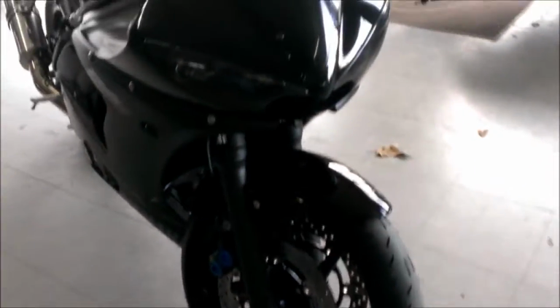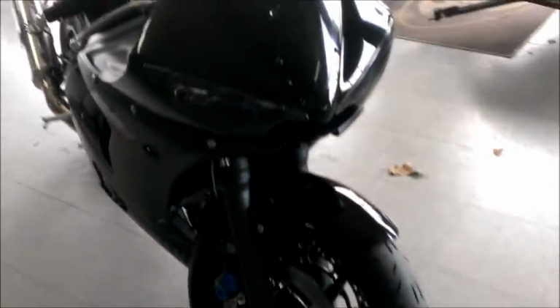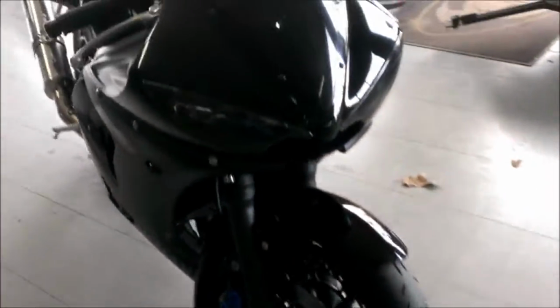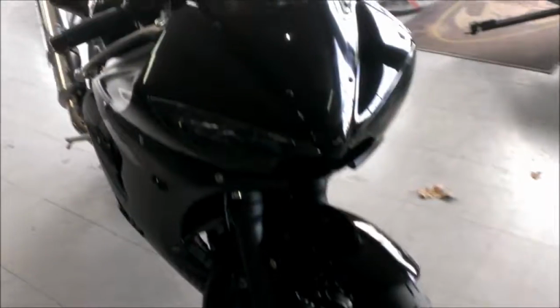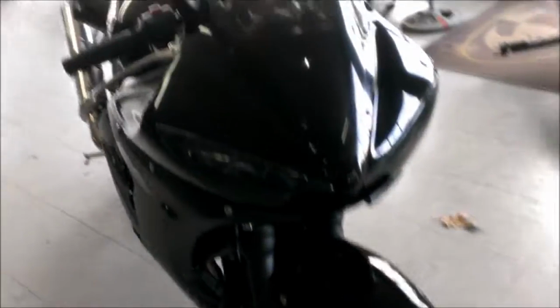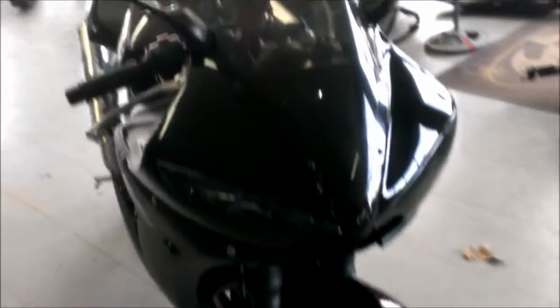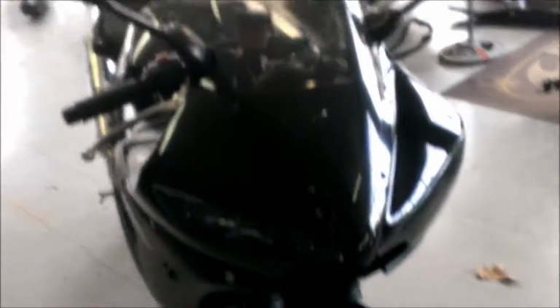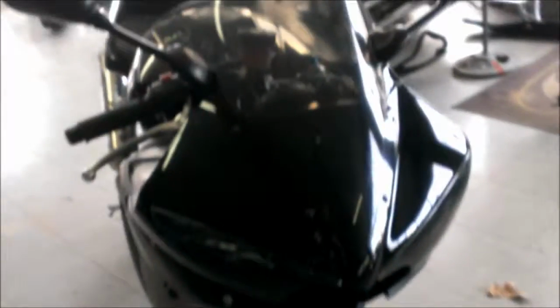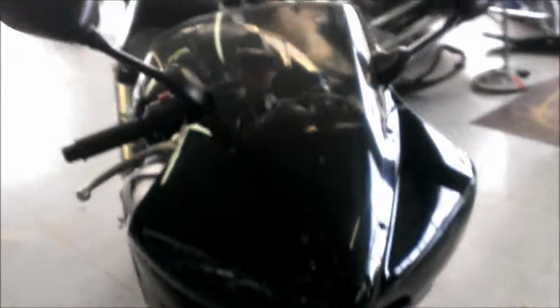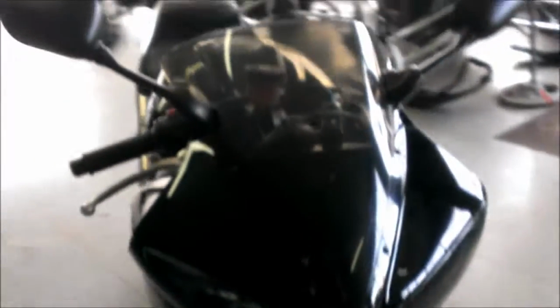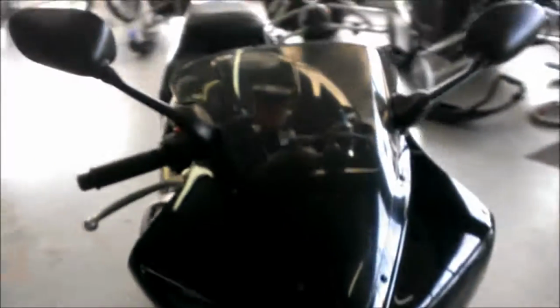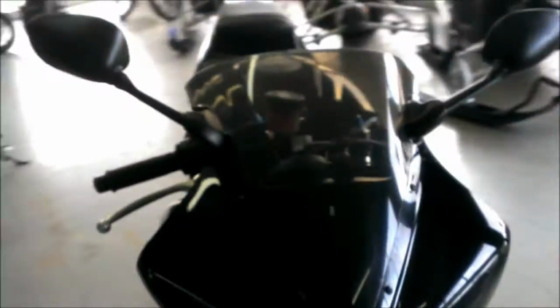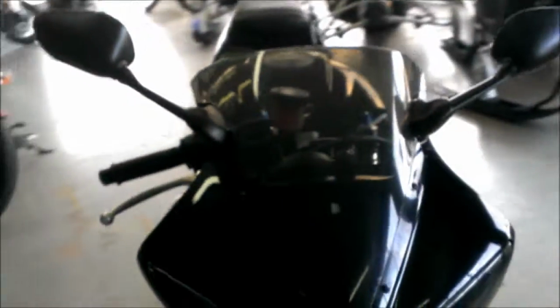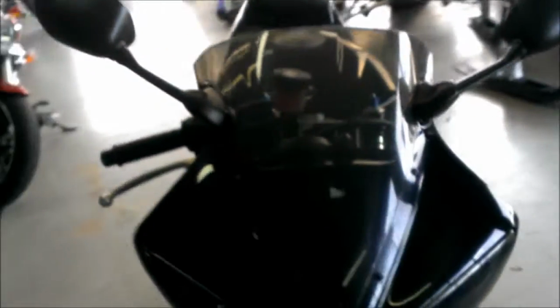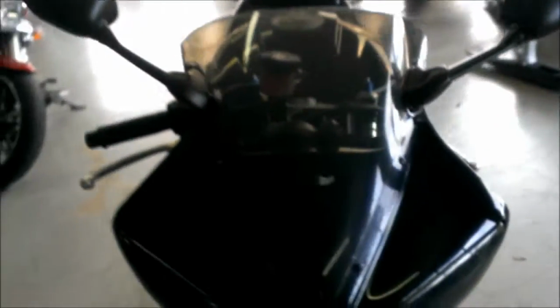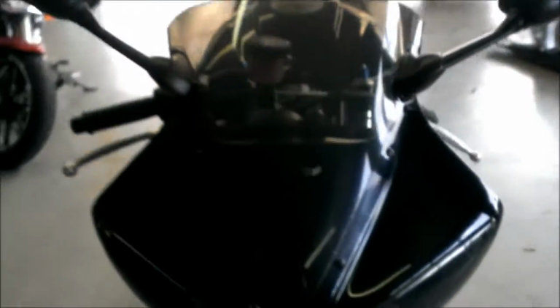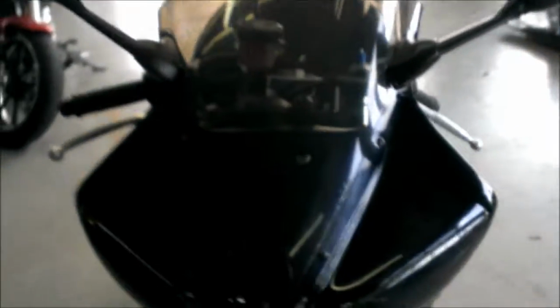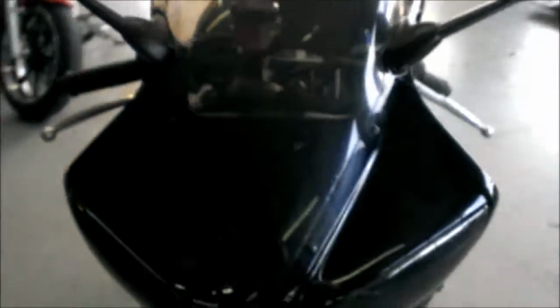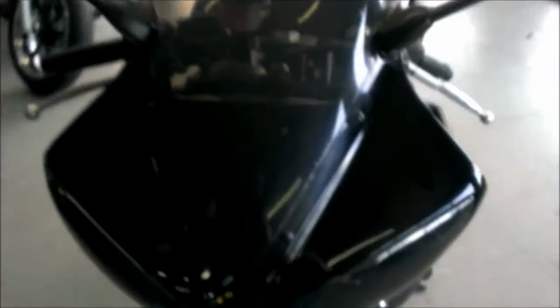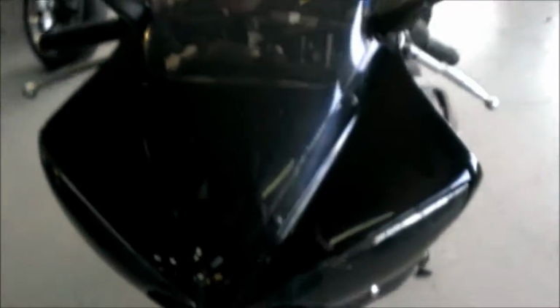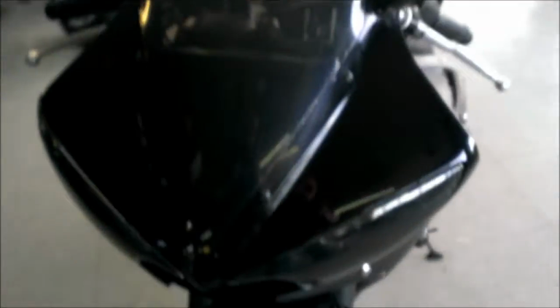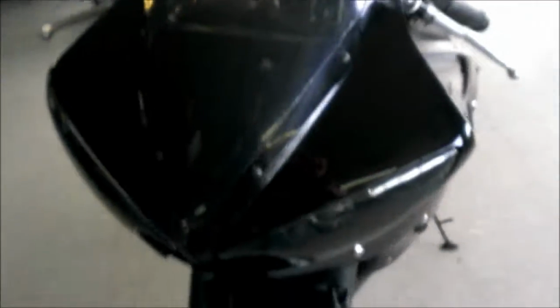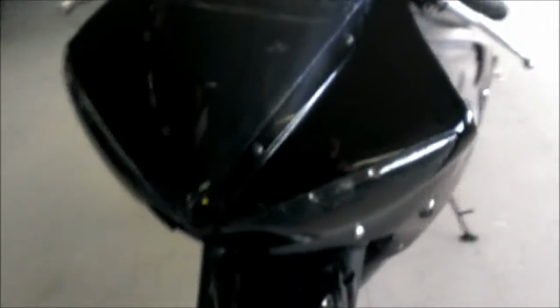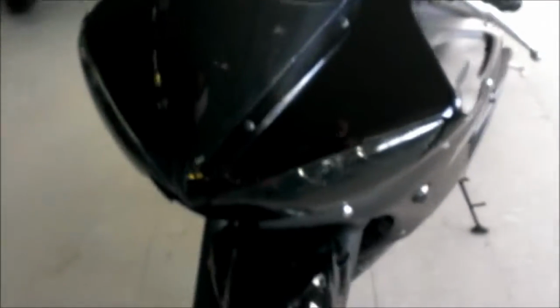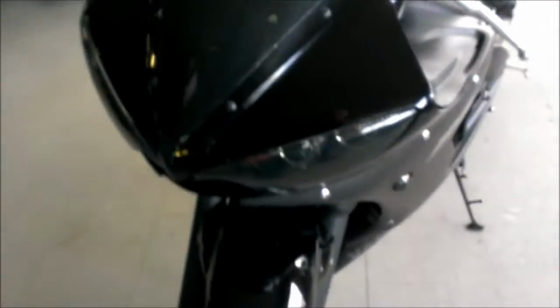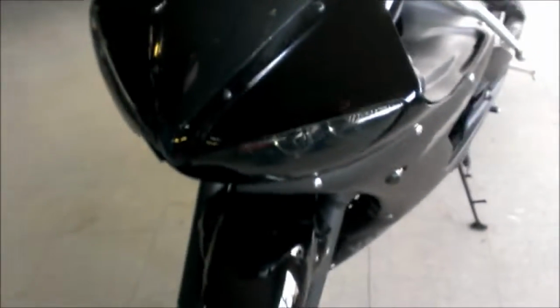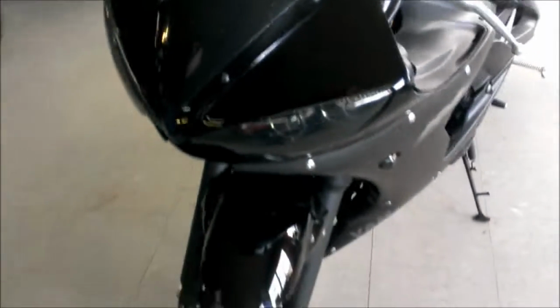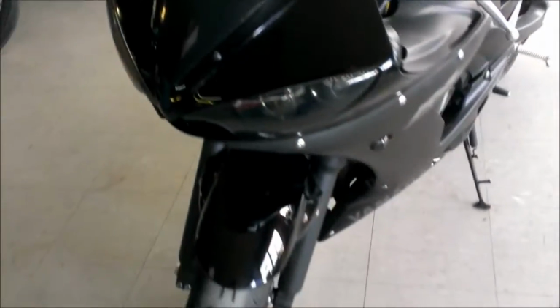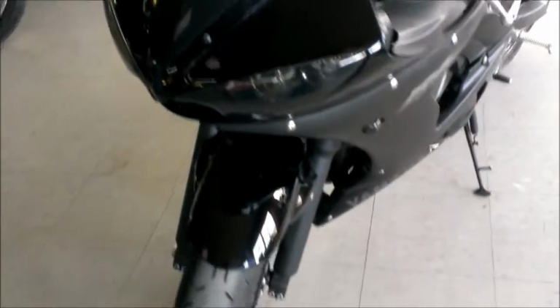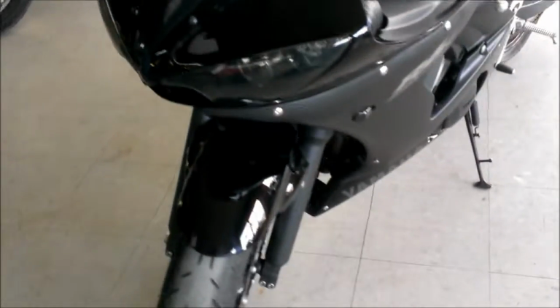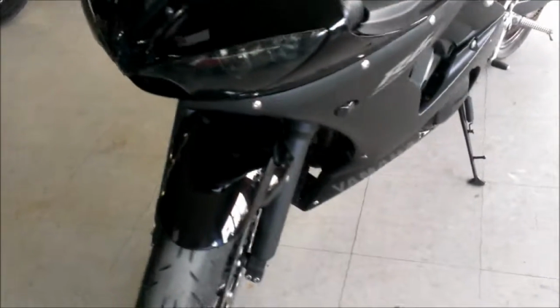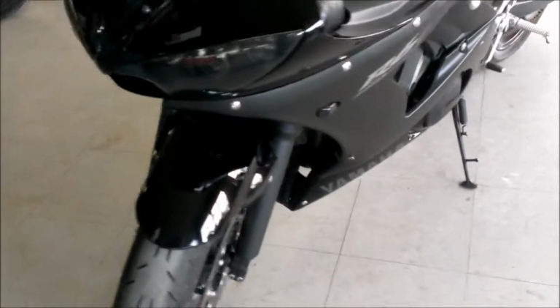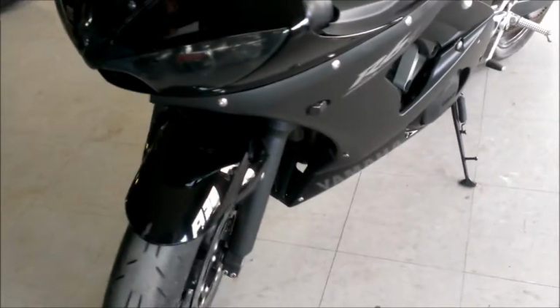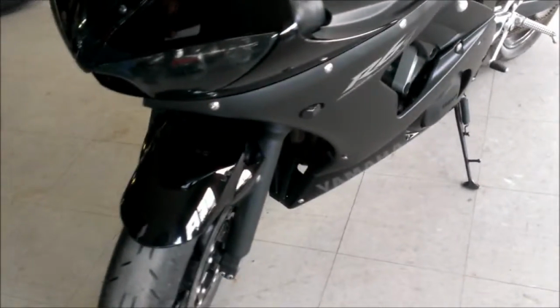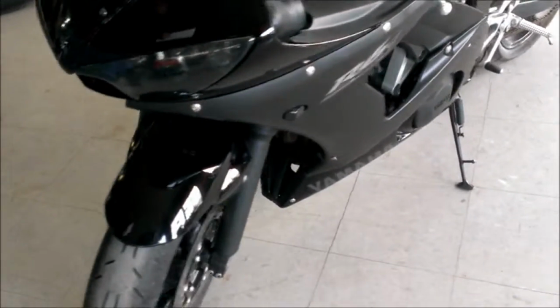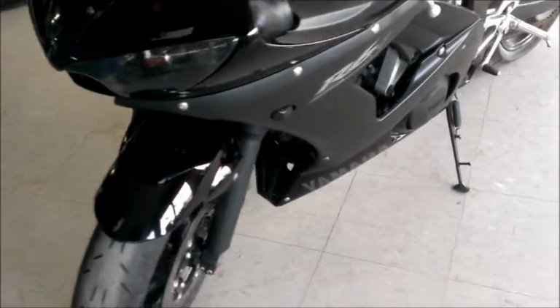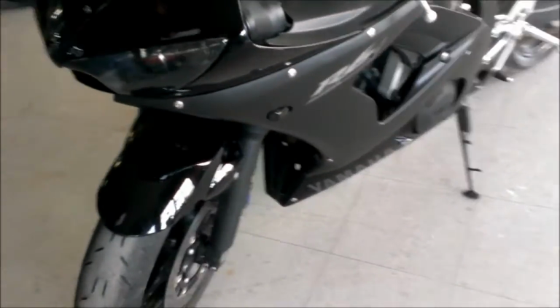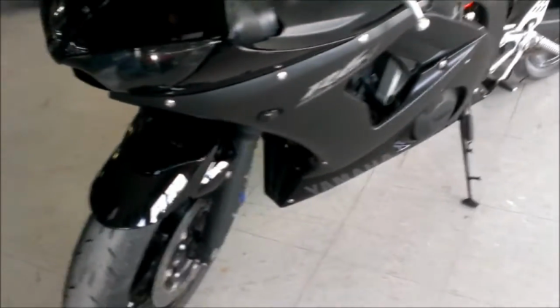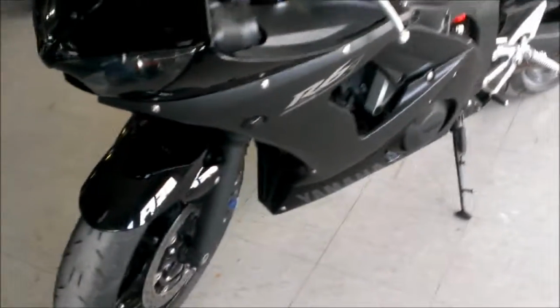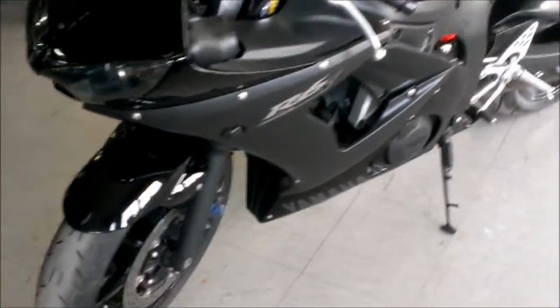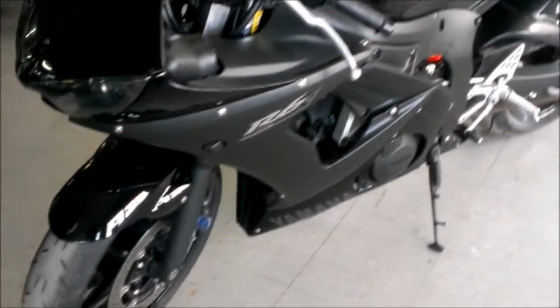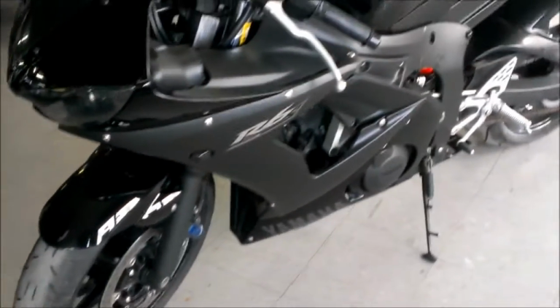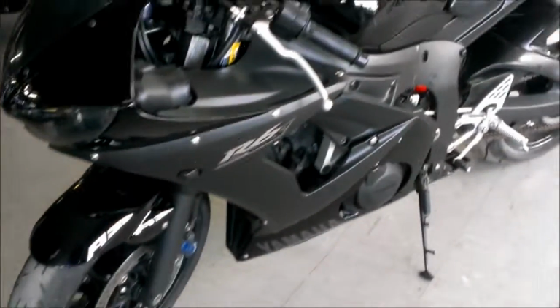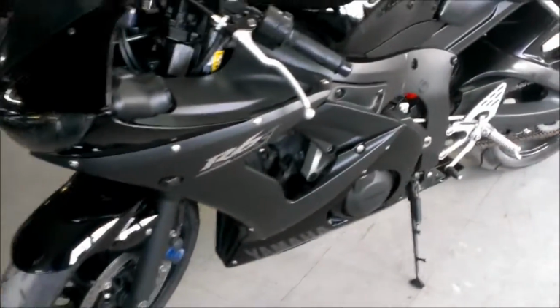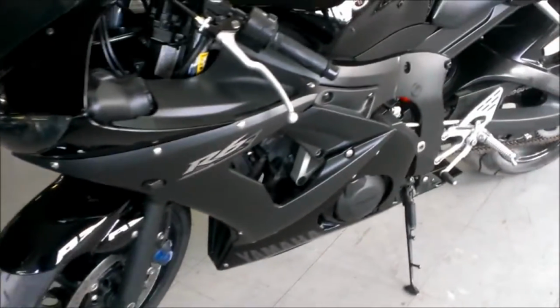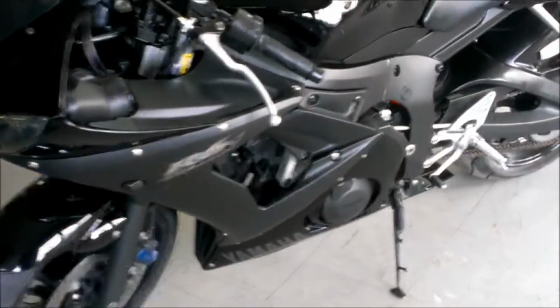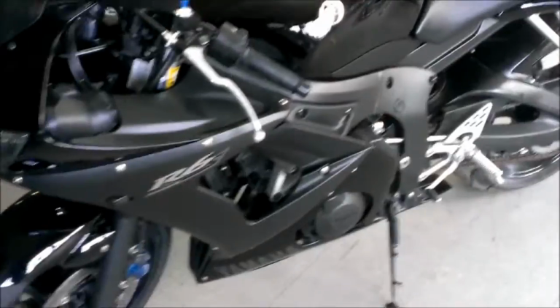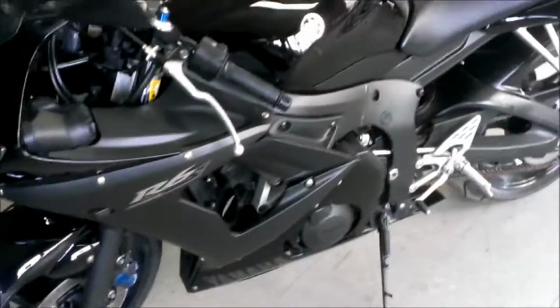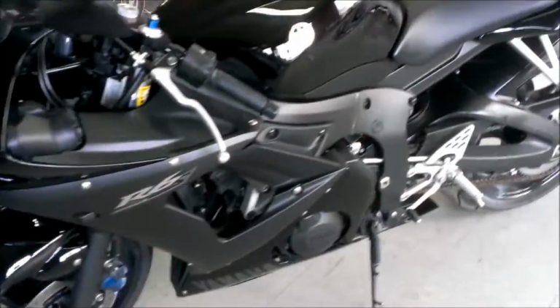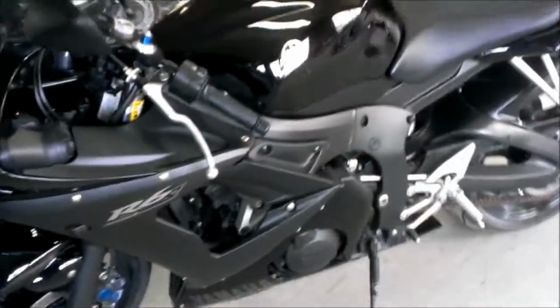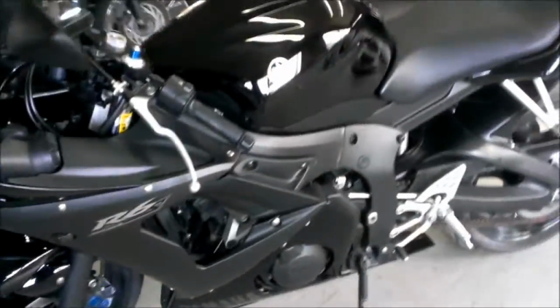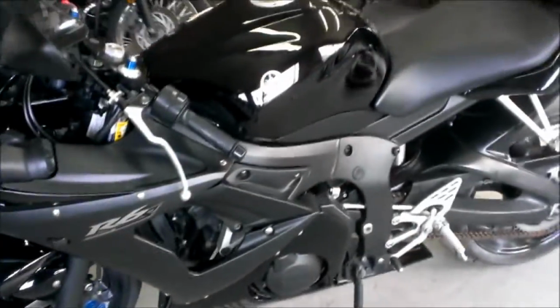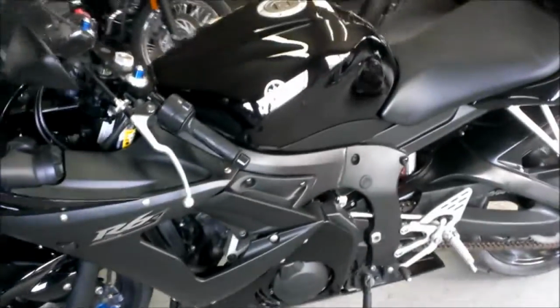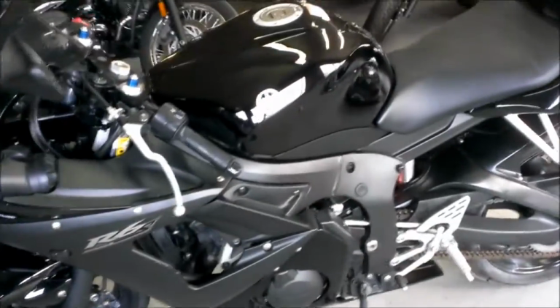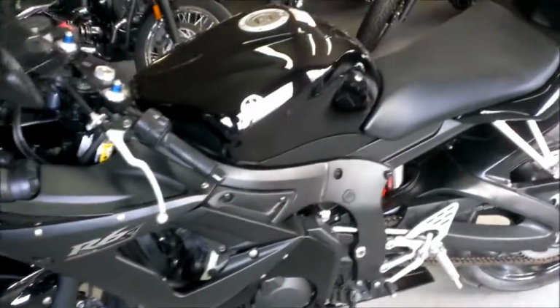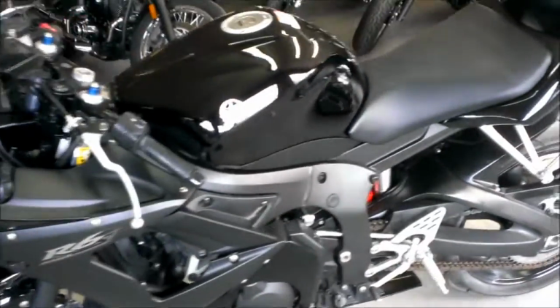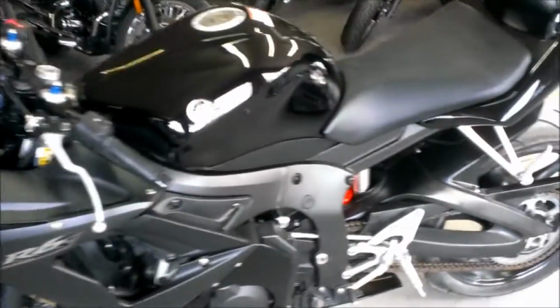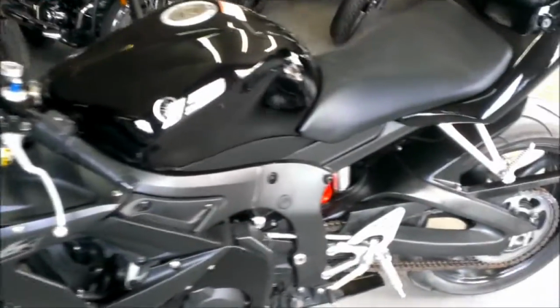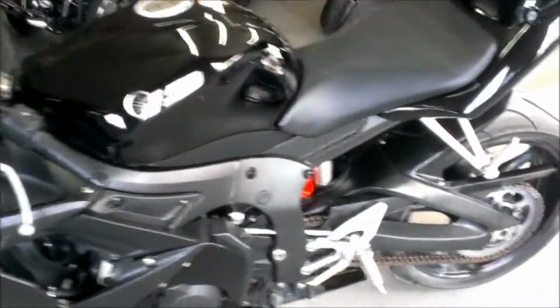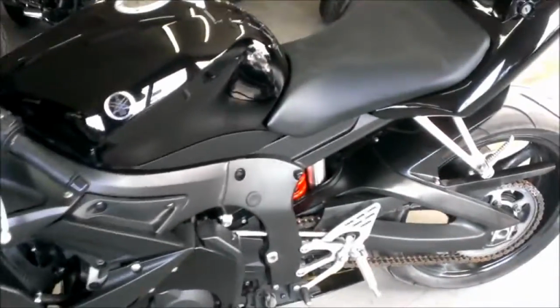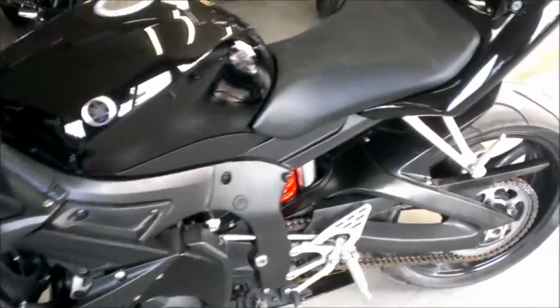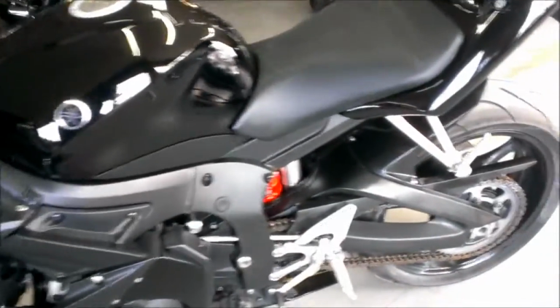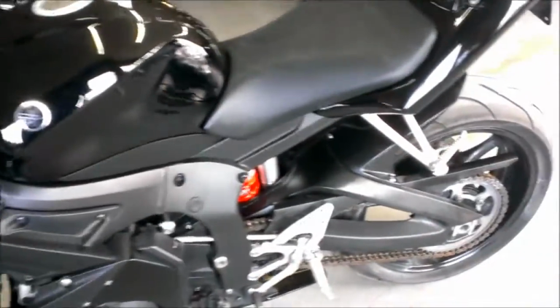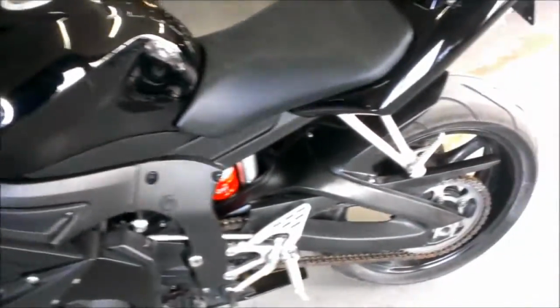Just serviced at an authorized Yamaha dealership — inspected, certified, and includes a one-year warranty. It's a great bike for only $59.99.